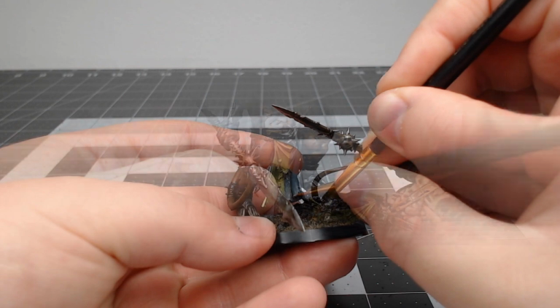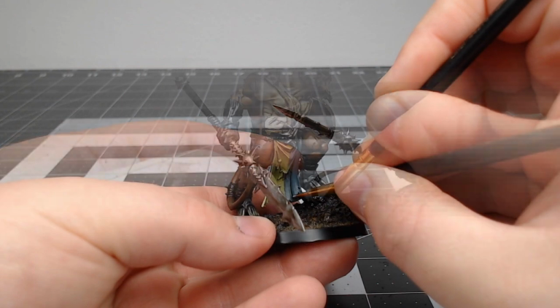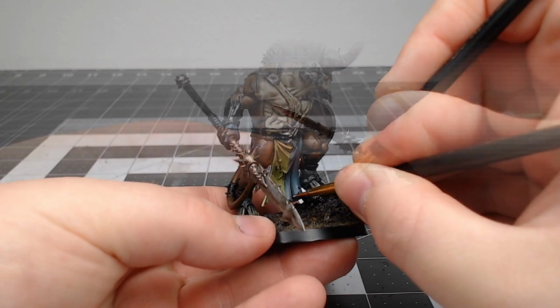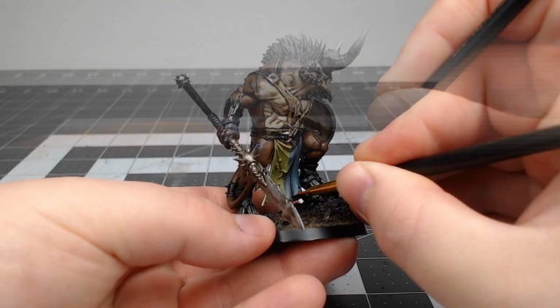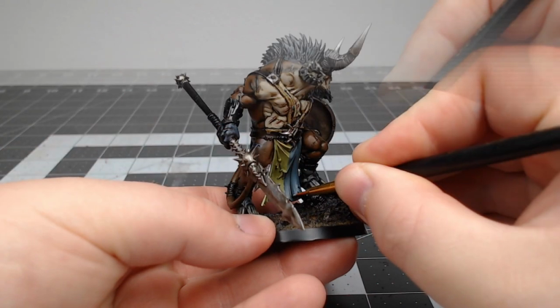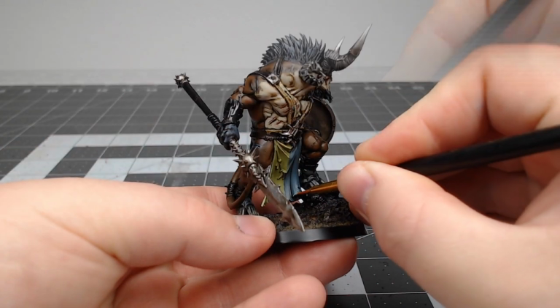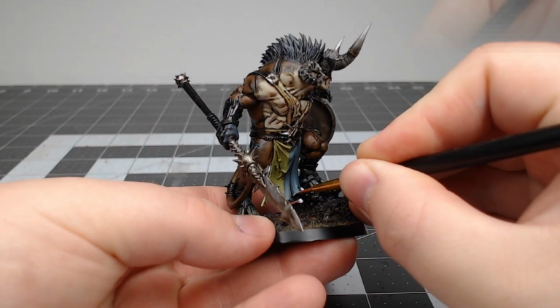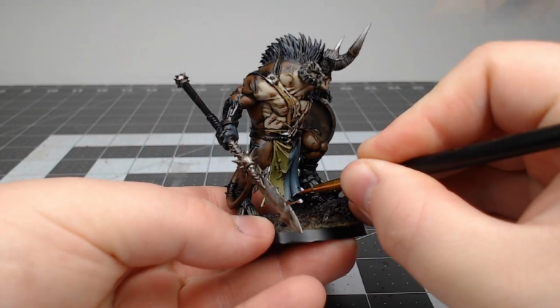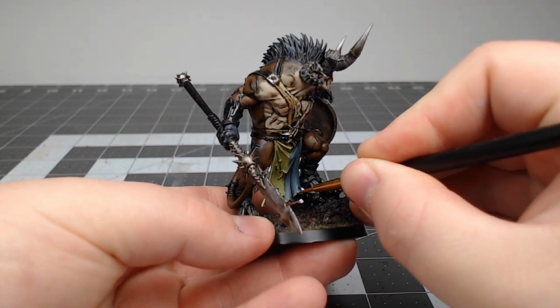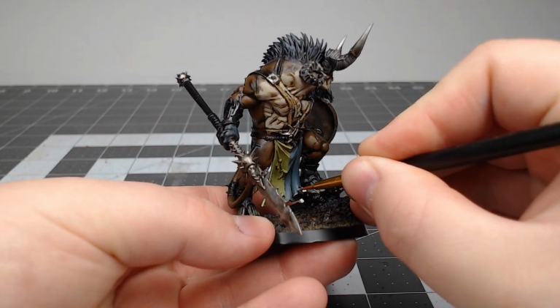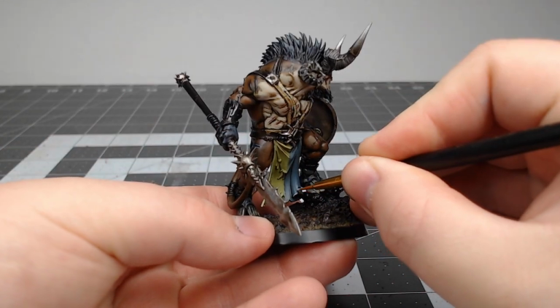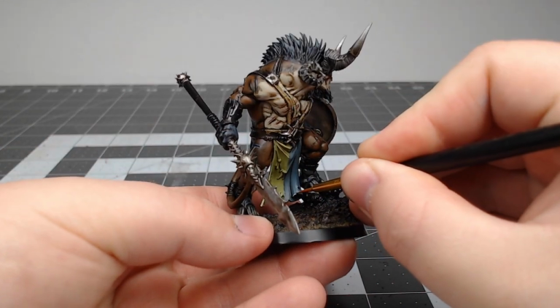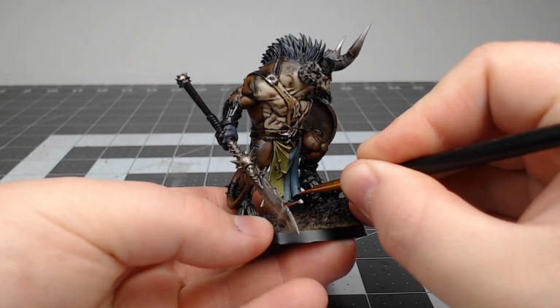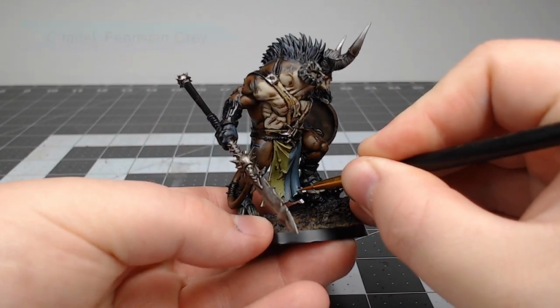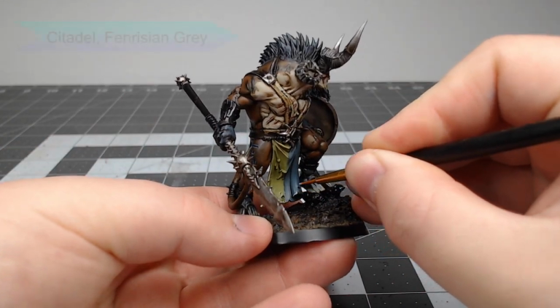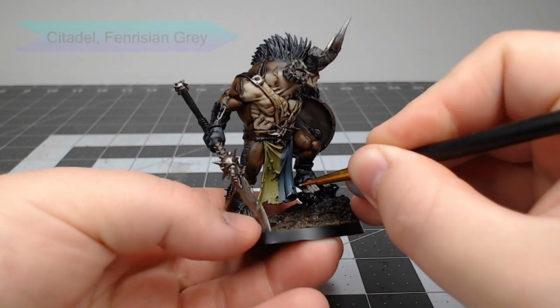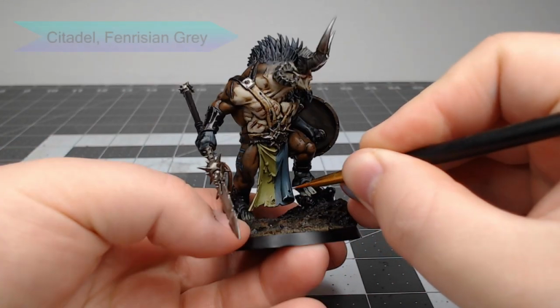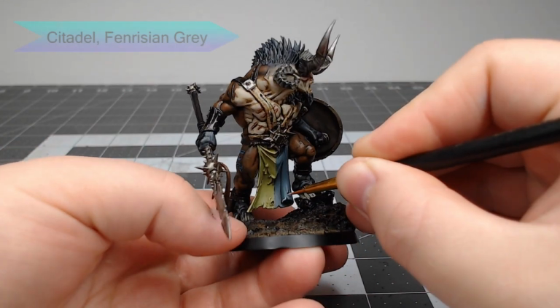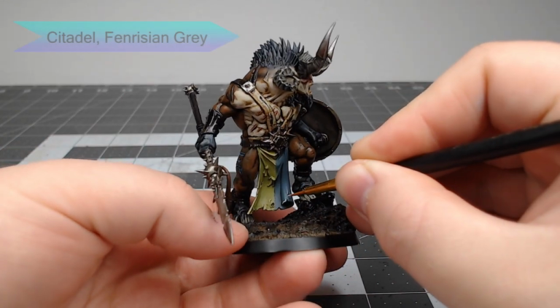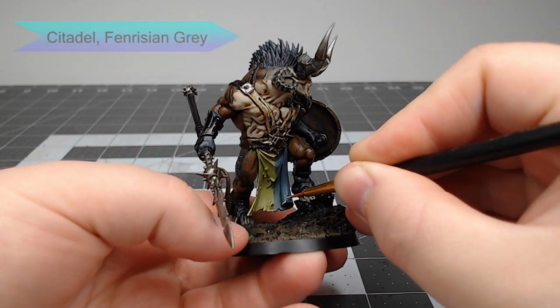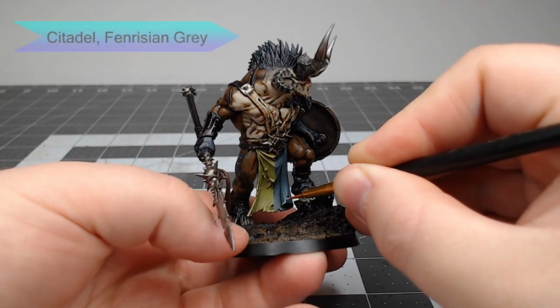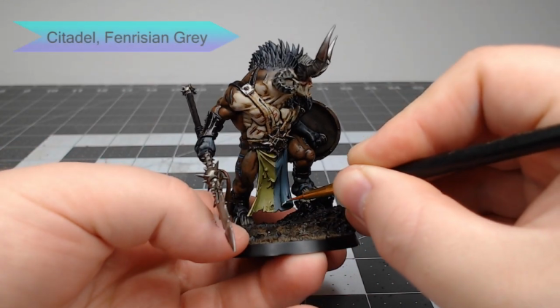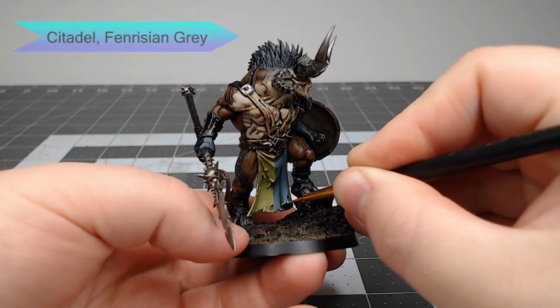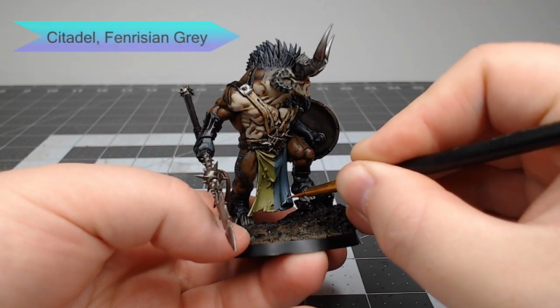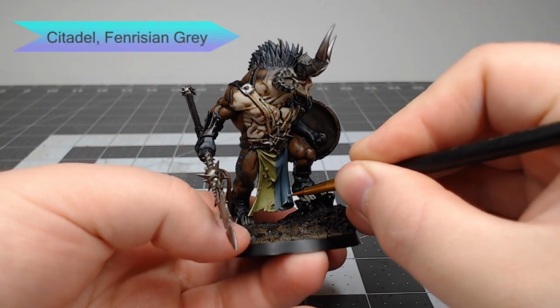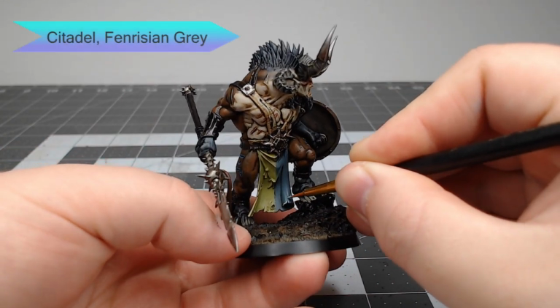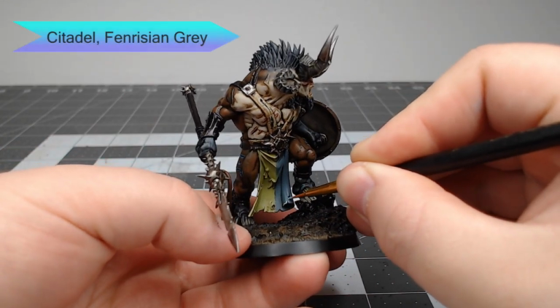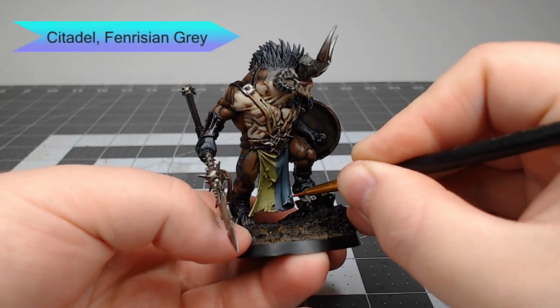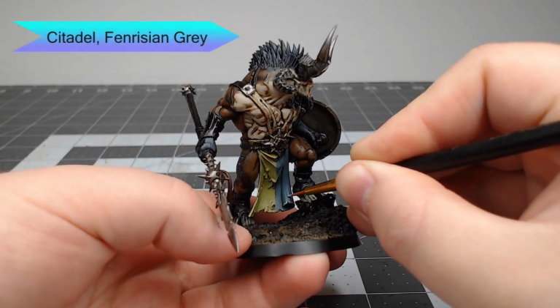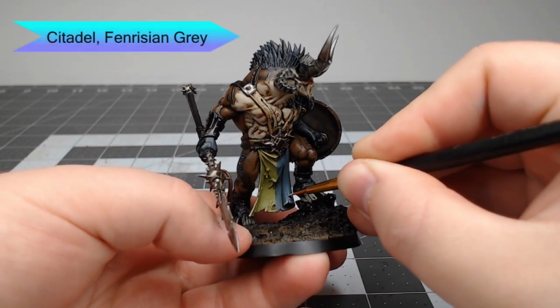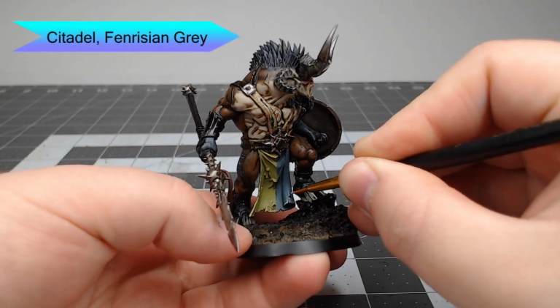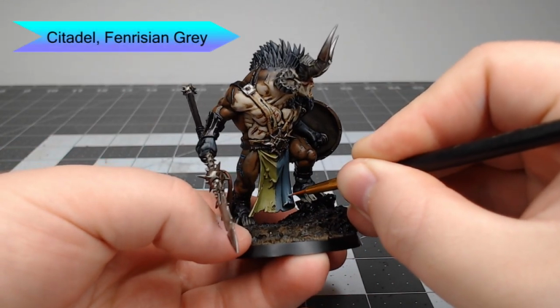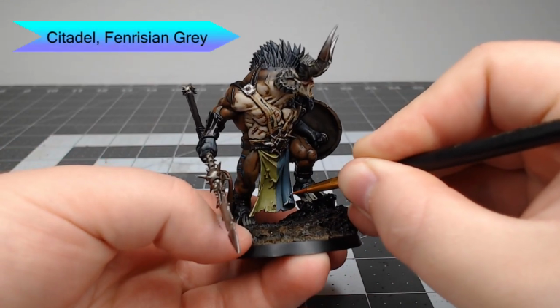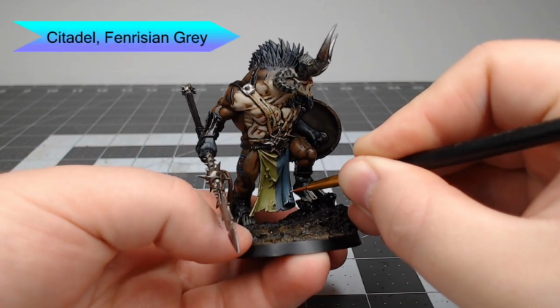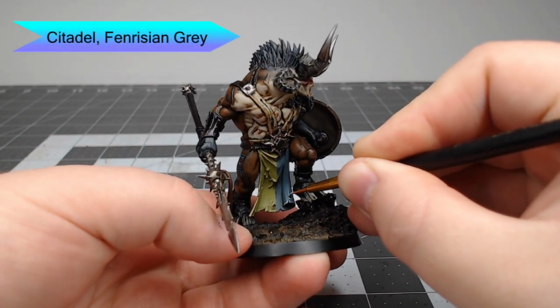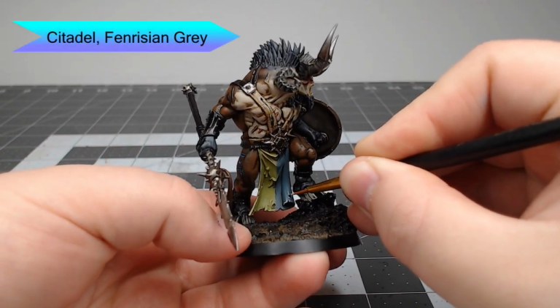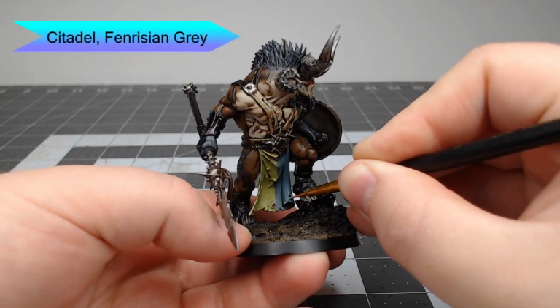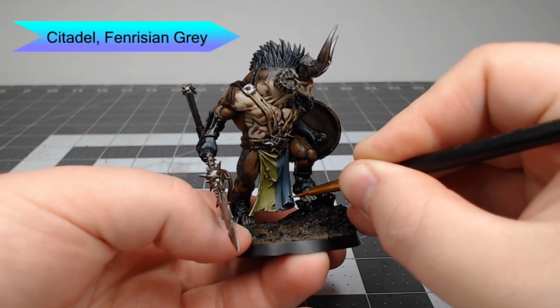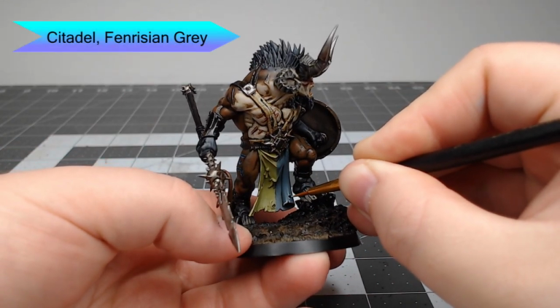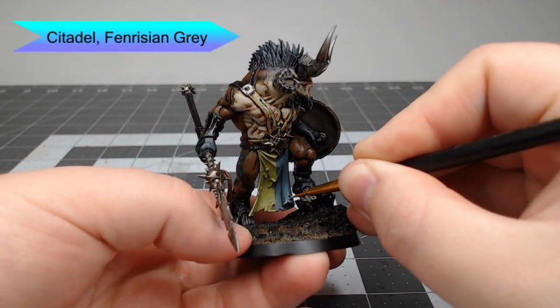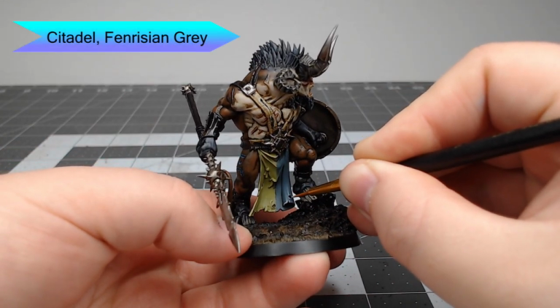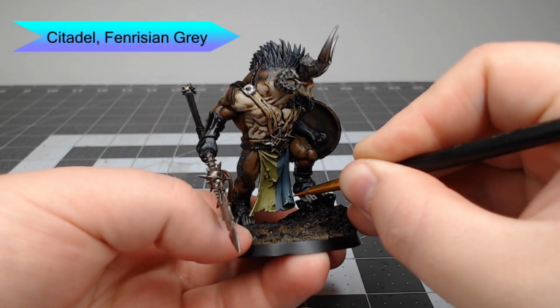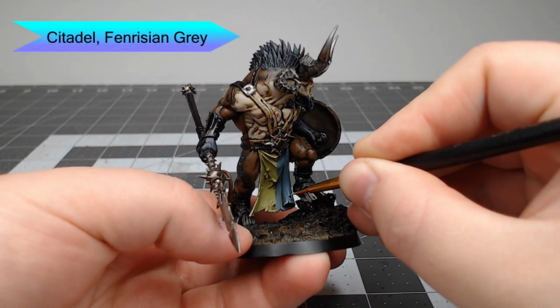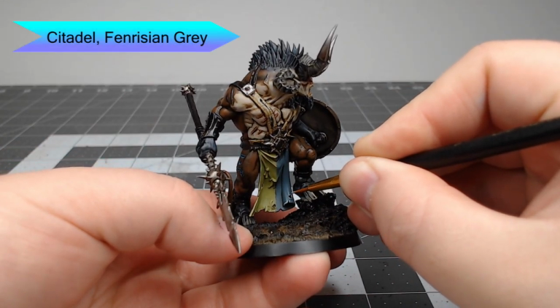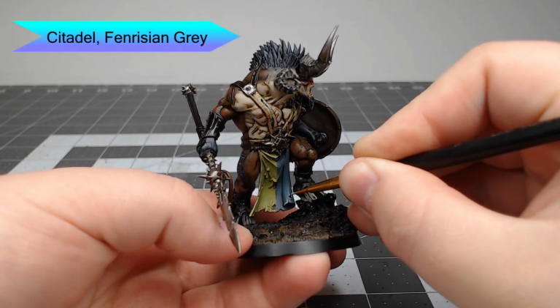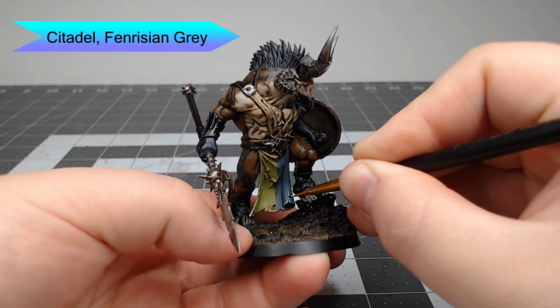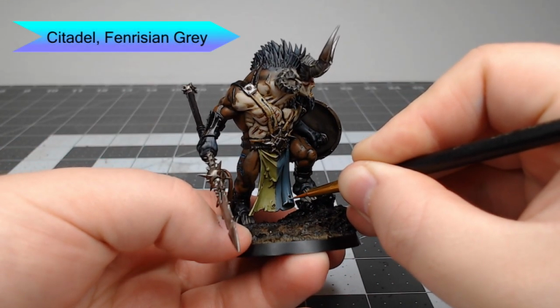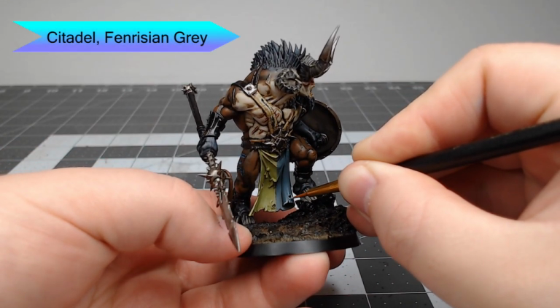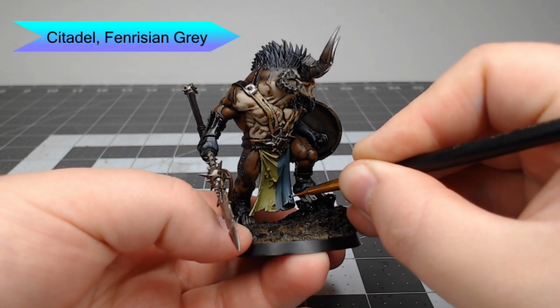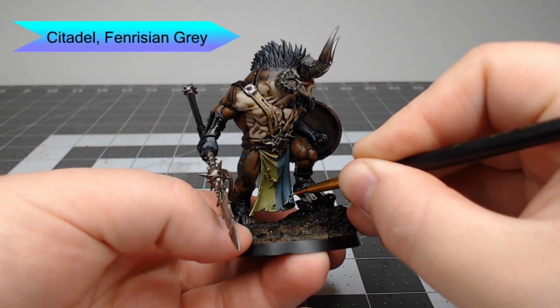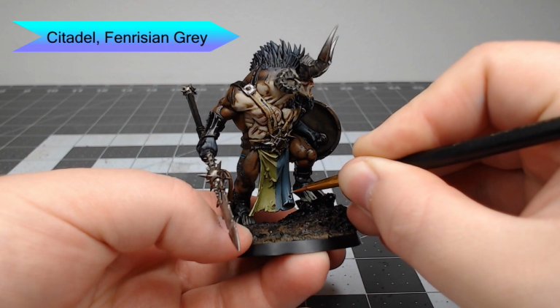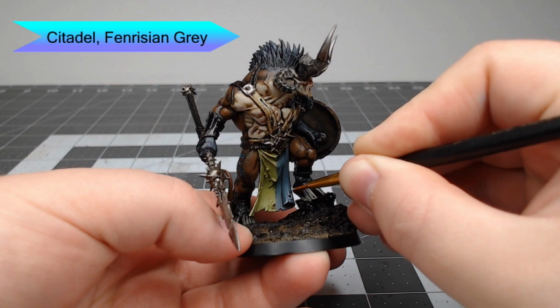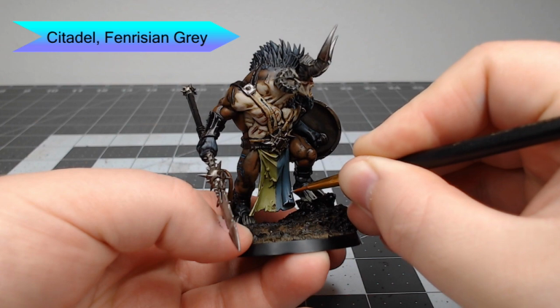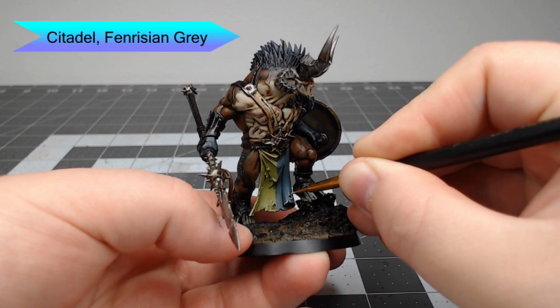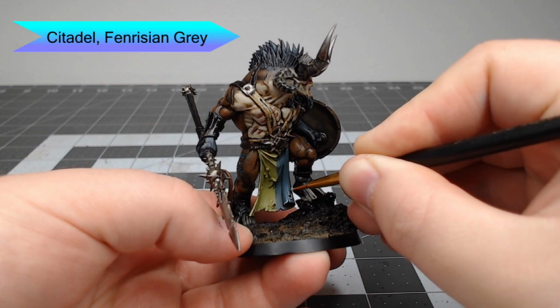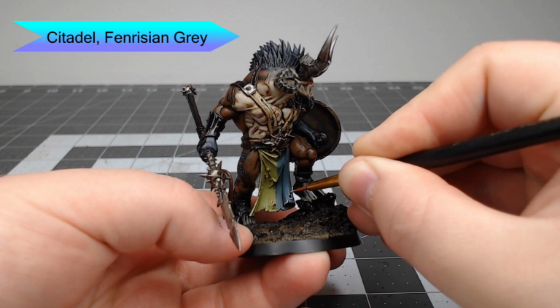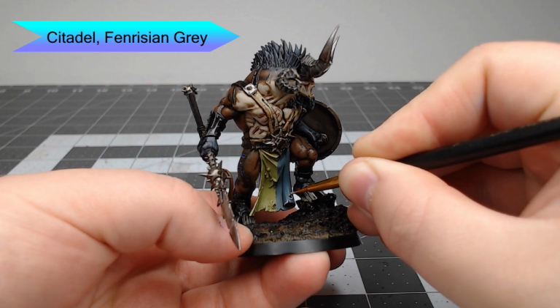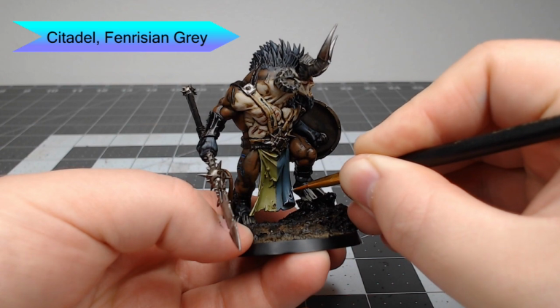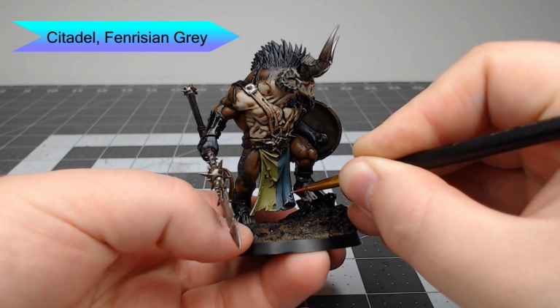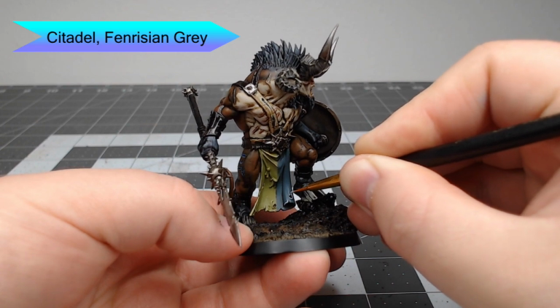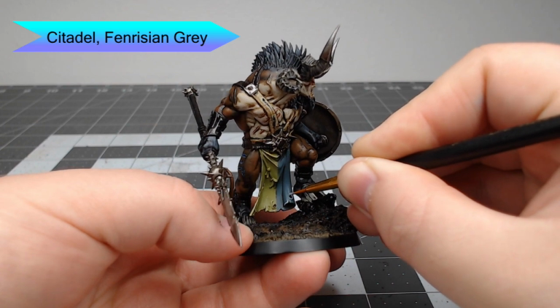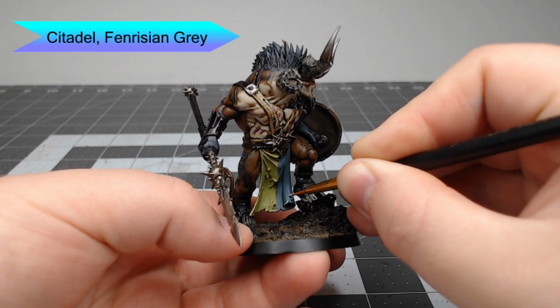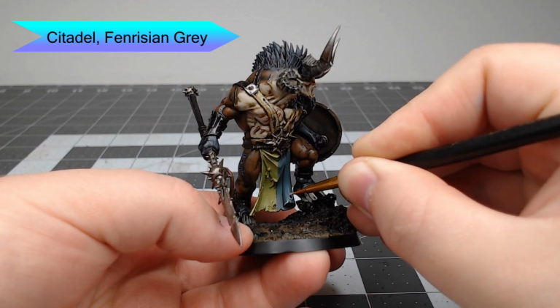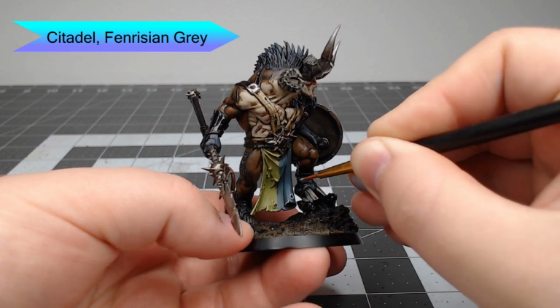Then we're going to take Fenrisian Gray and do the same thing, but on the blue panels on the shield and on the blue half of the tabard.